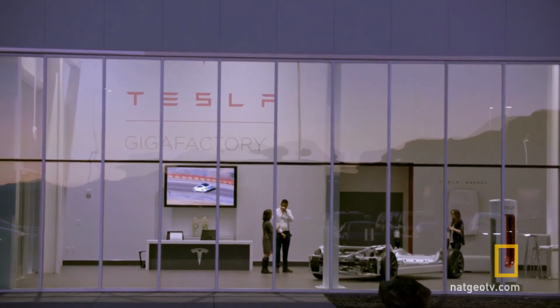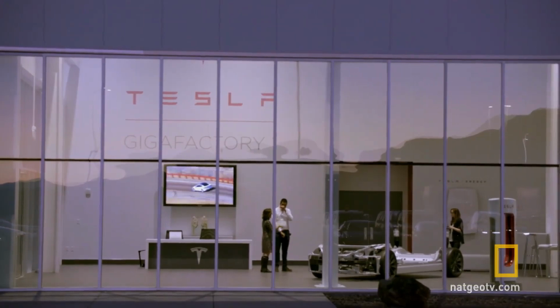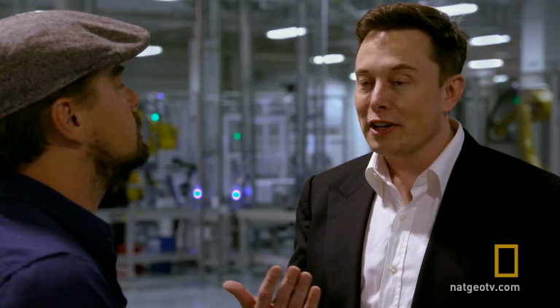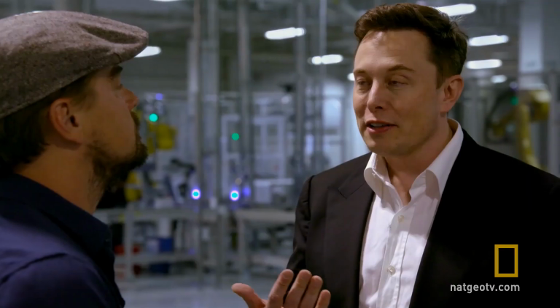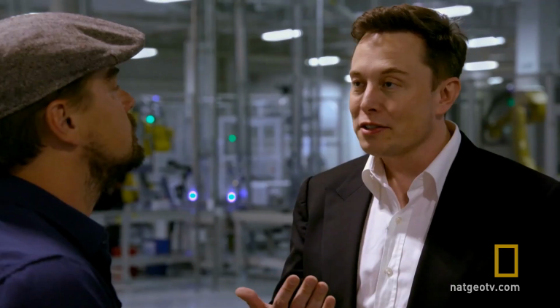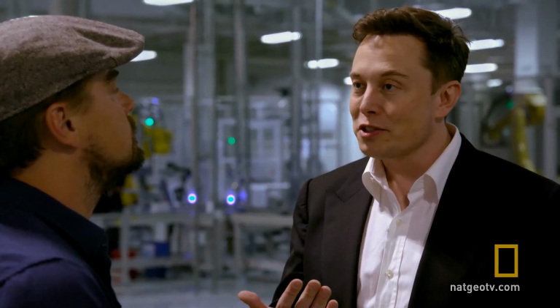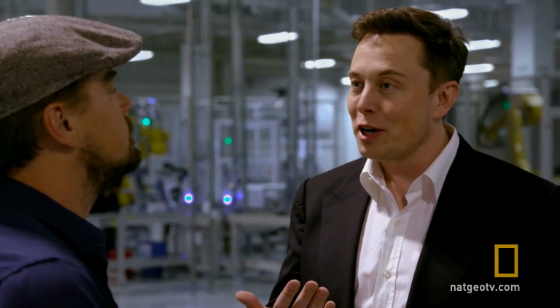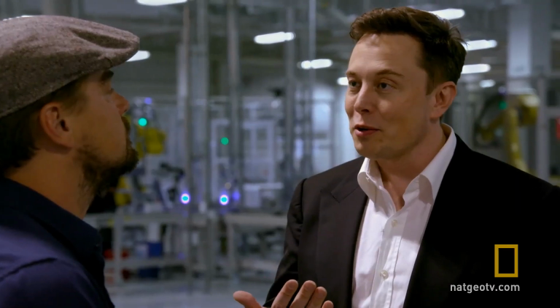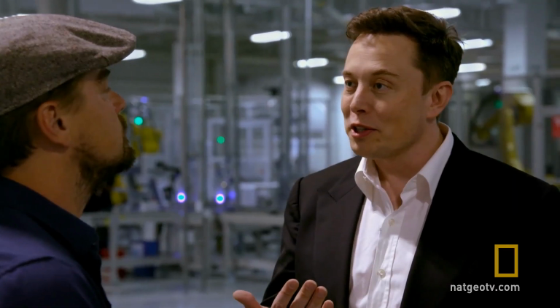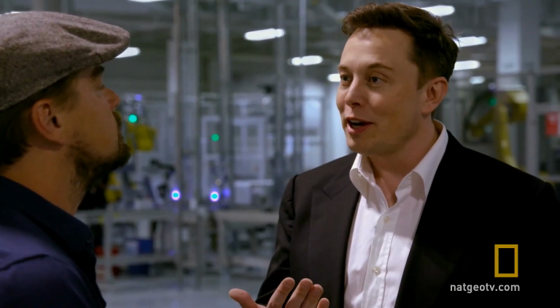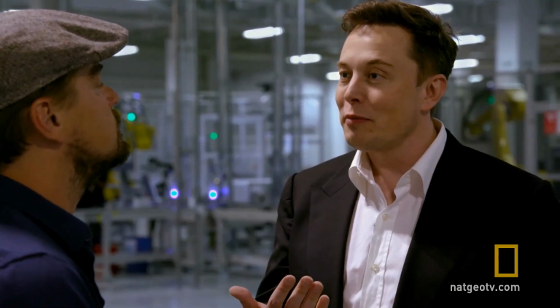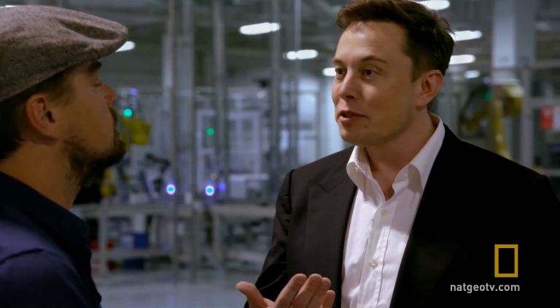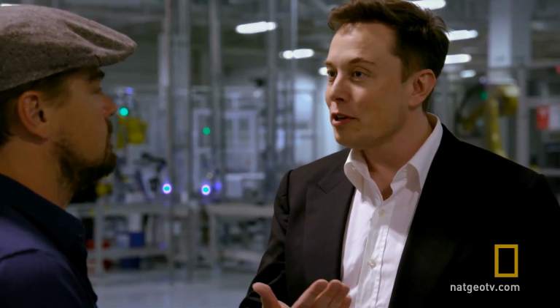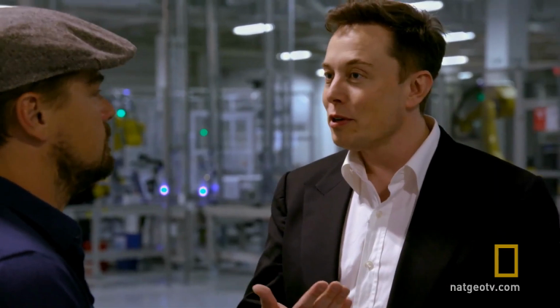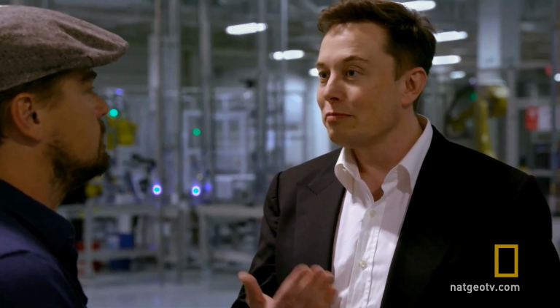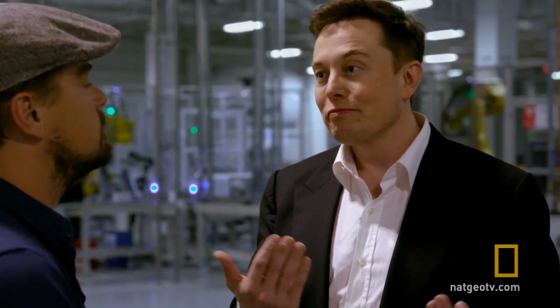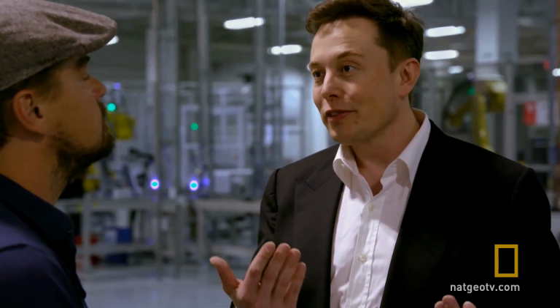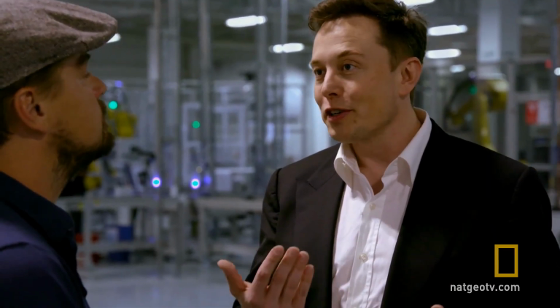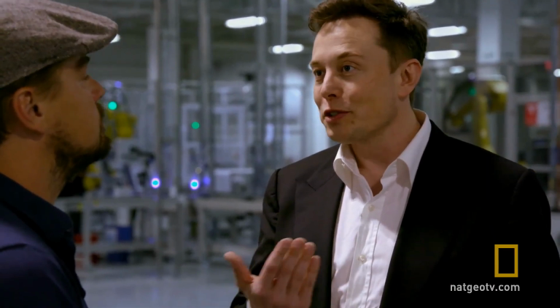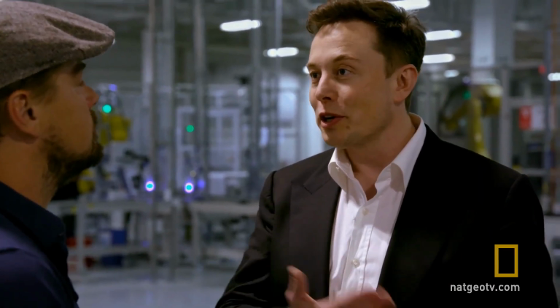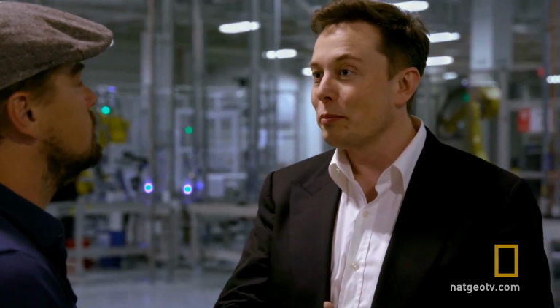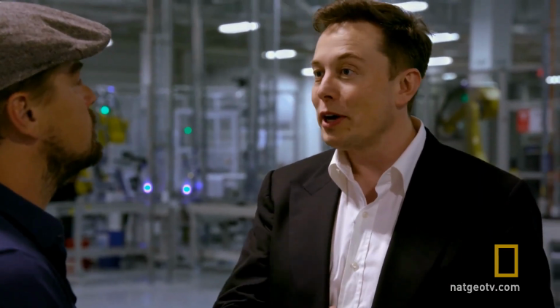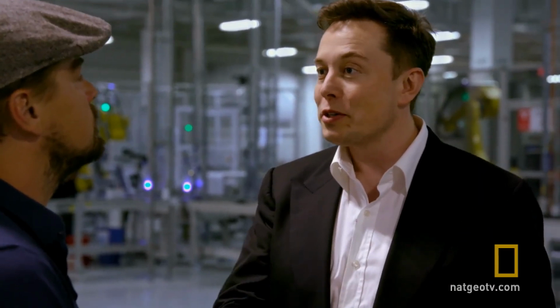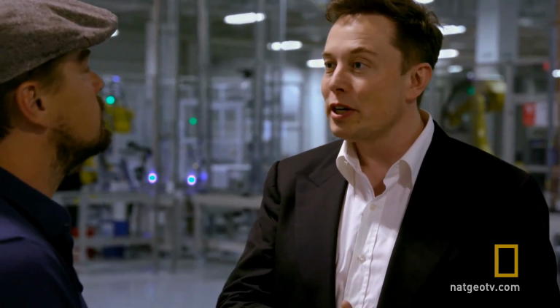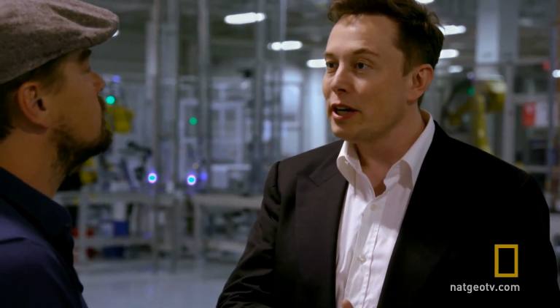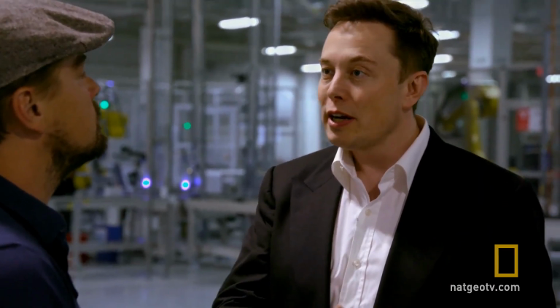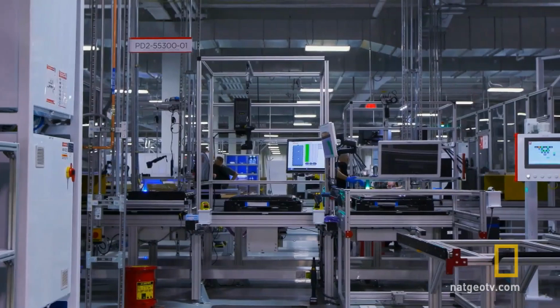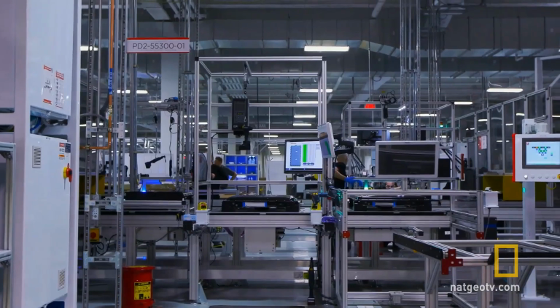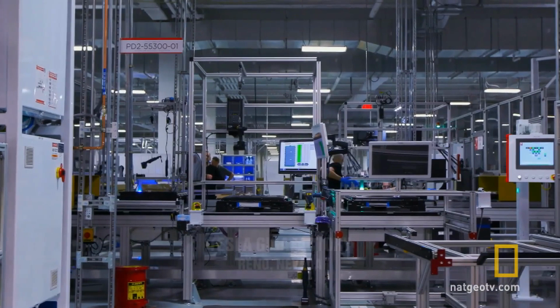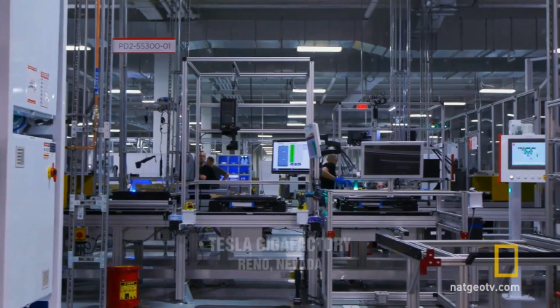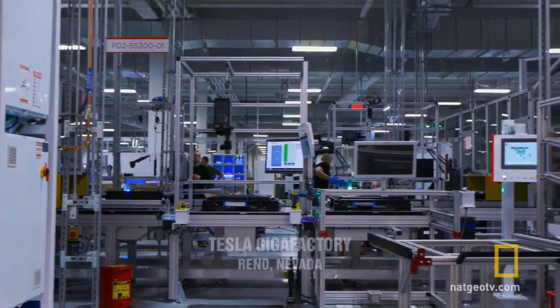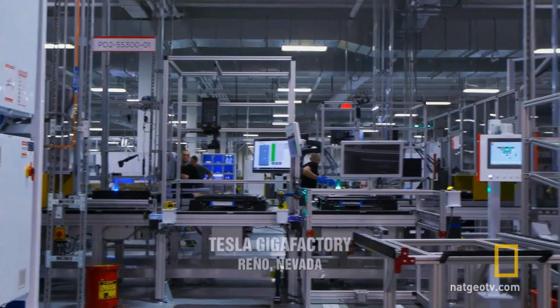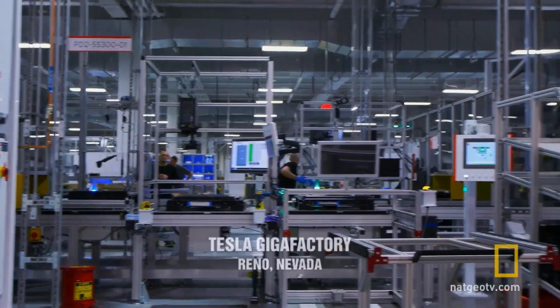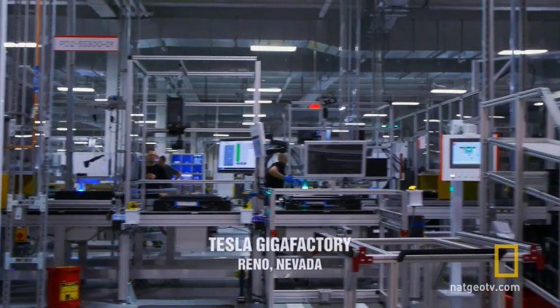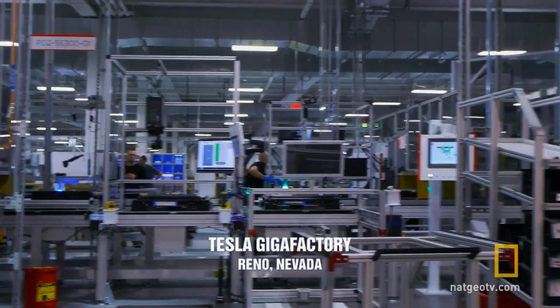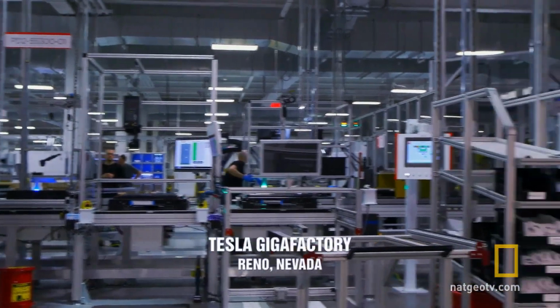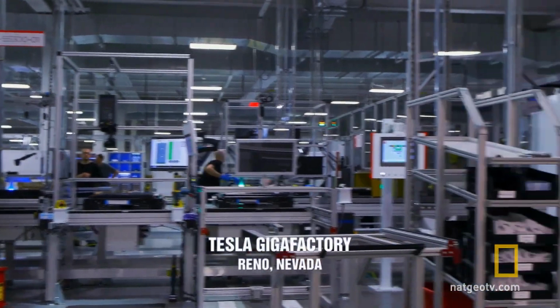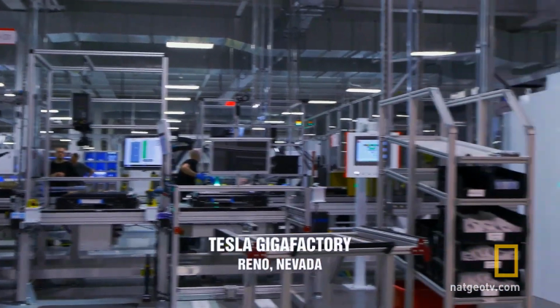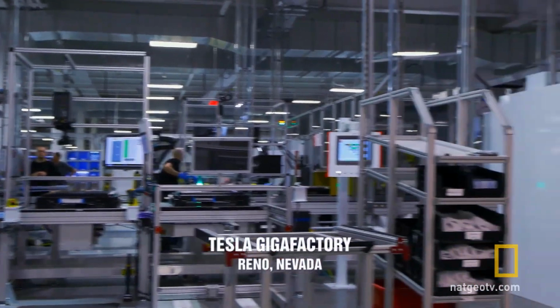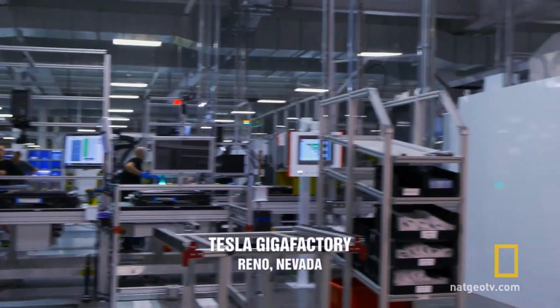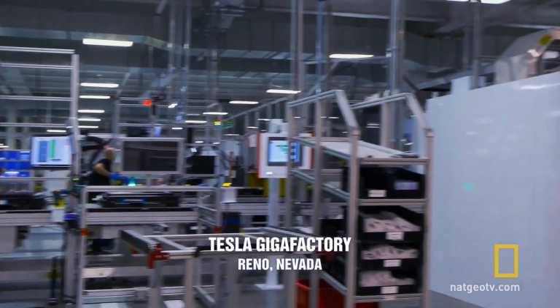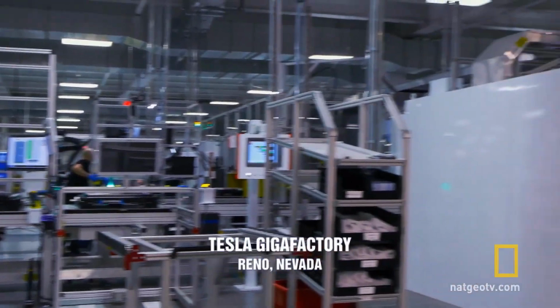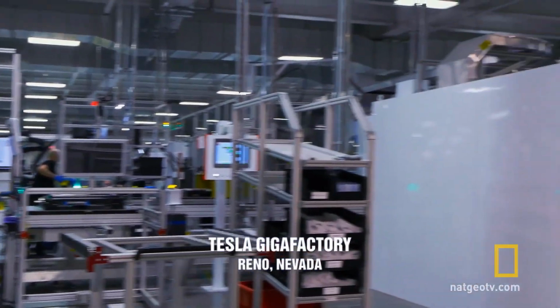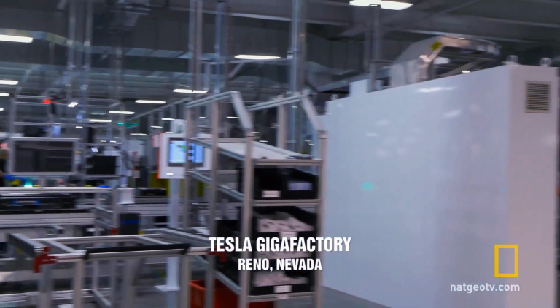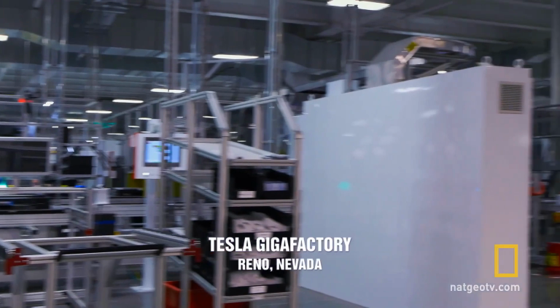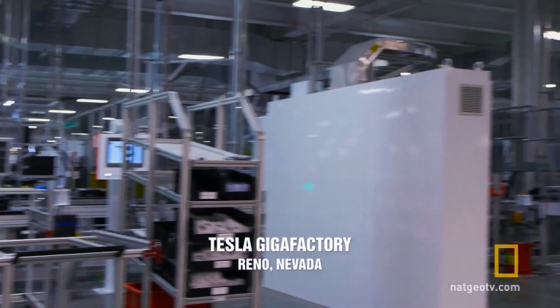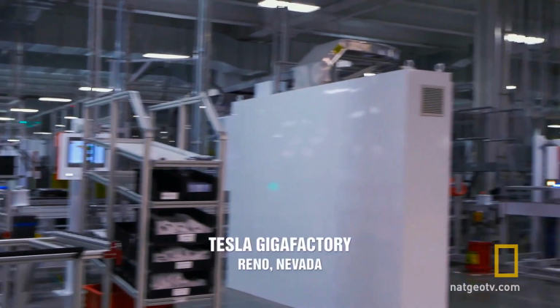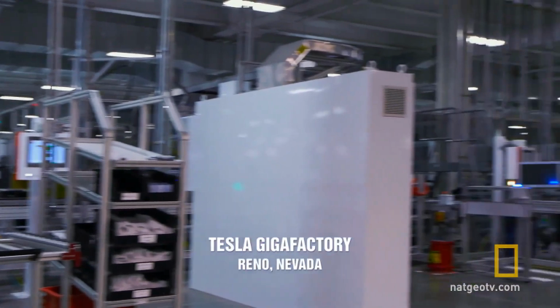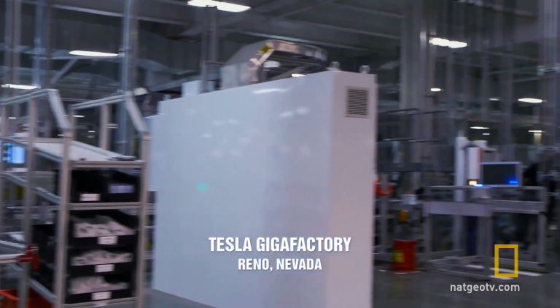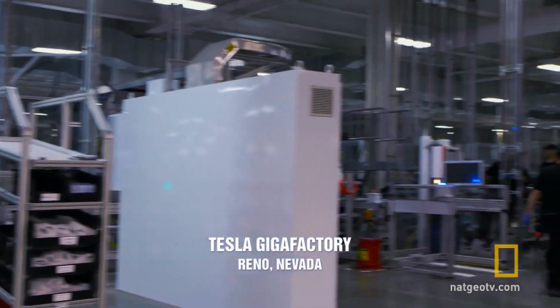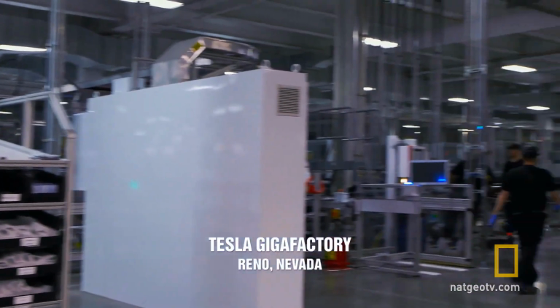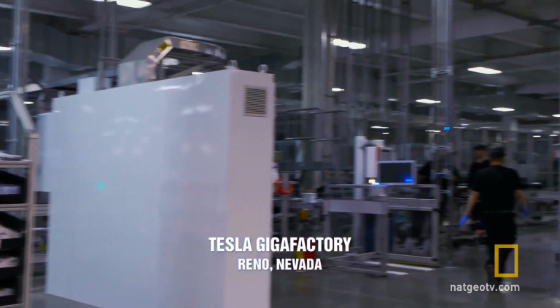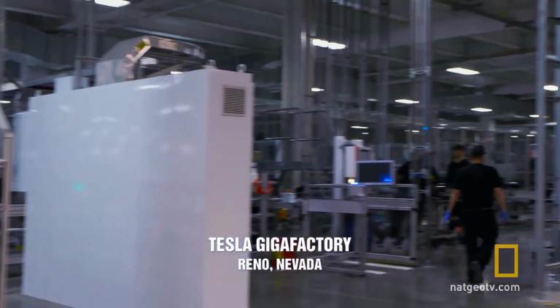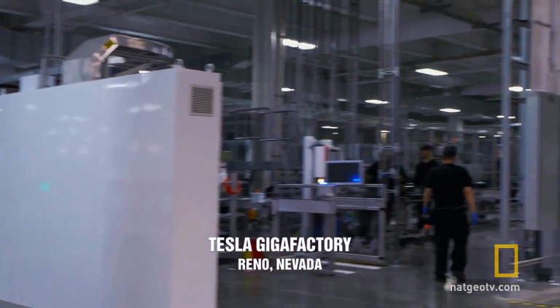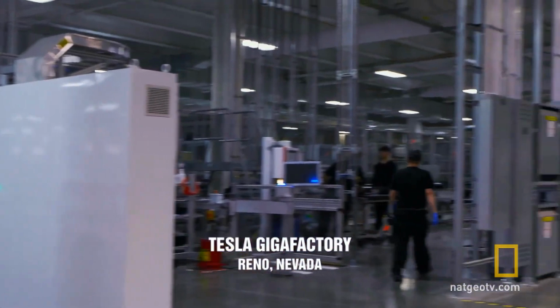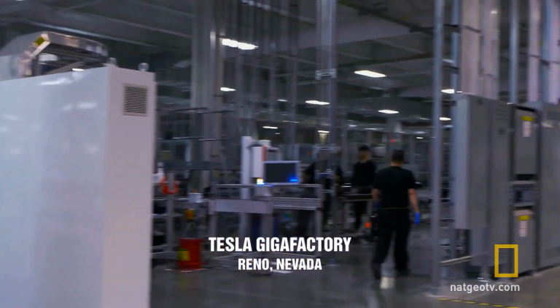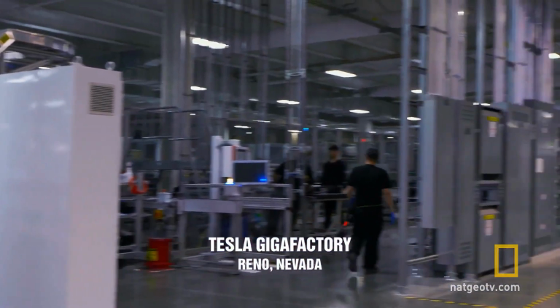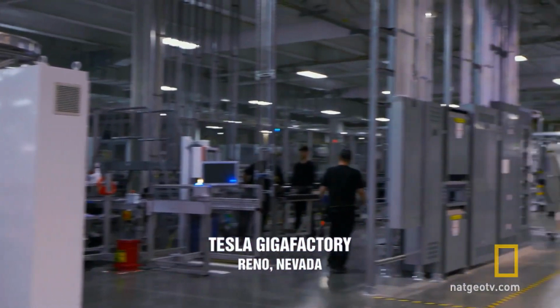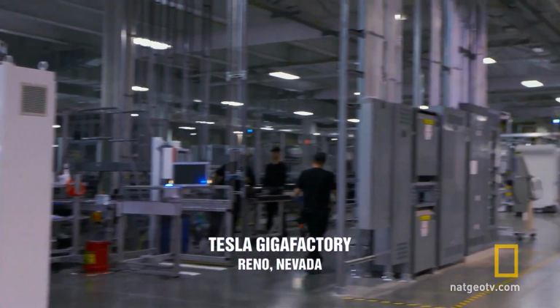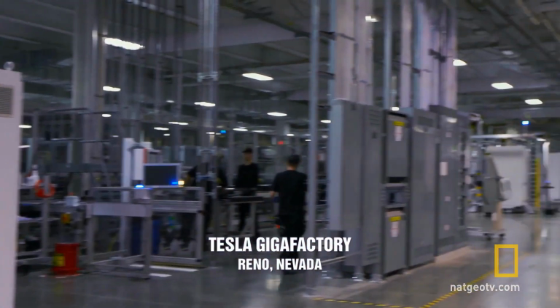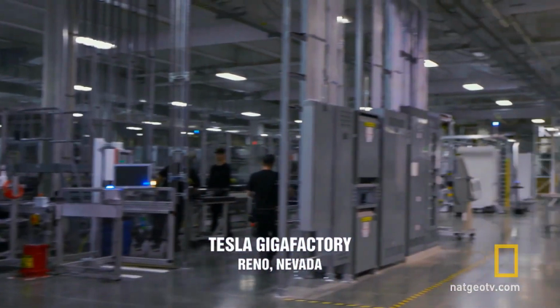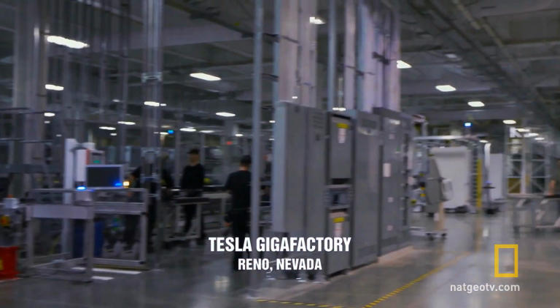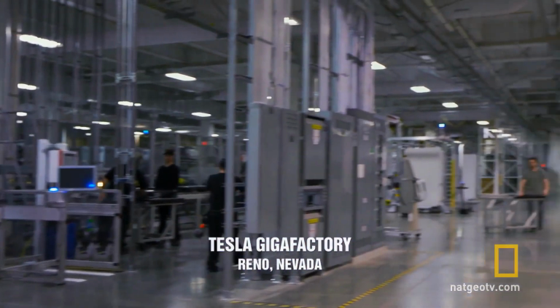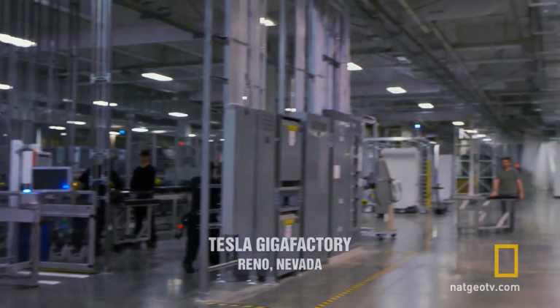The sun doesn't shine all the time, so you've got to store it in a battery. The point of the gigafactory is to get the cost of batteries down to the point where it's affordable.